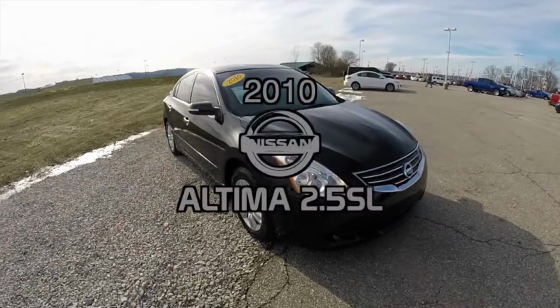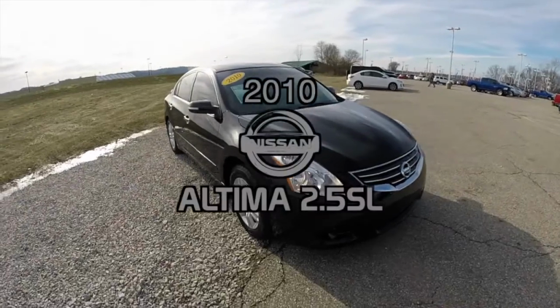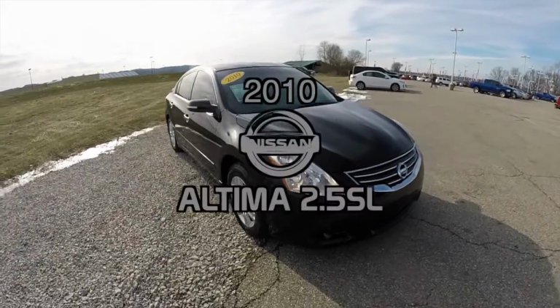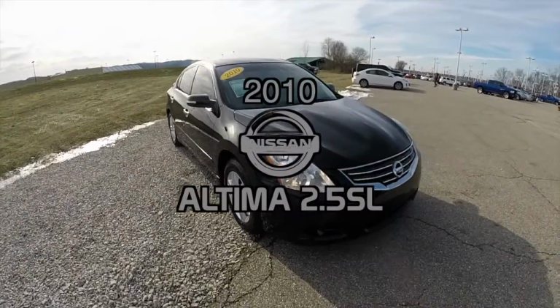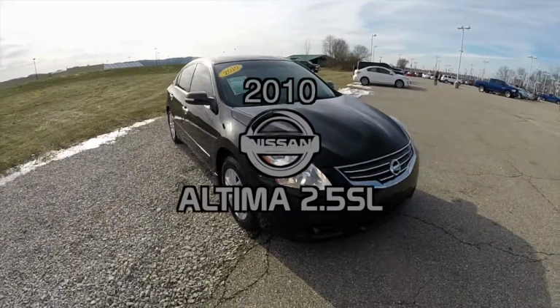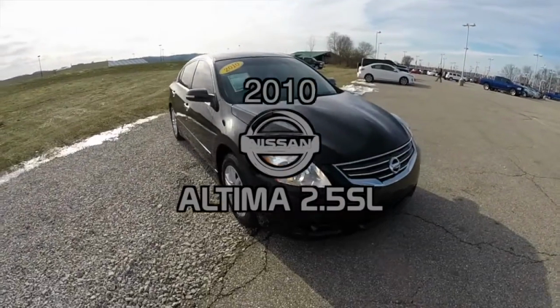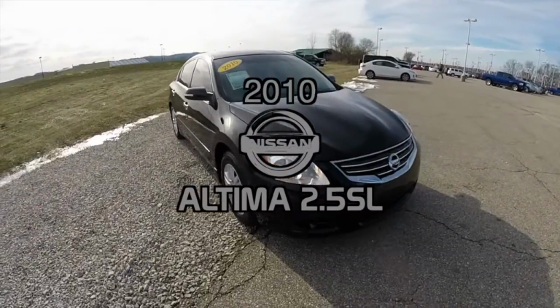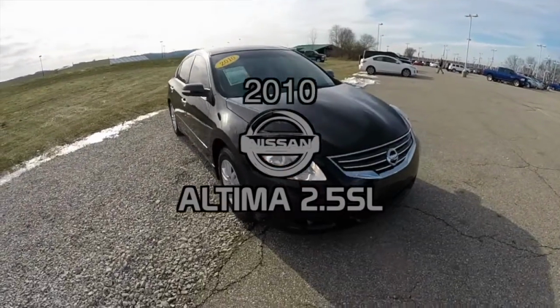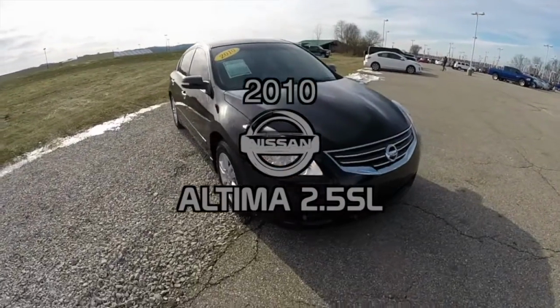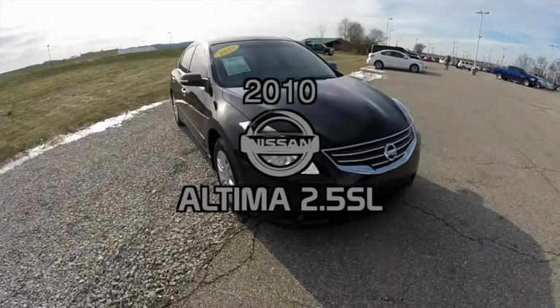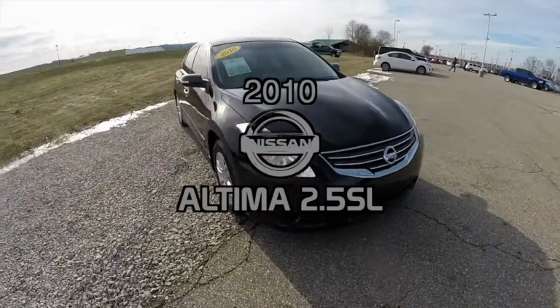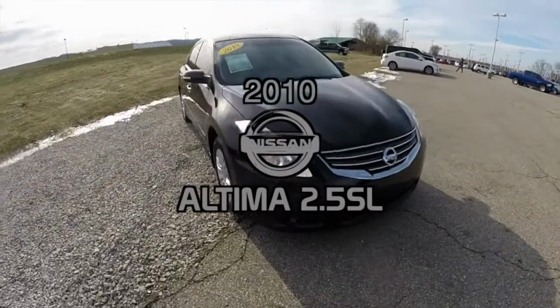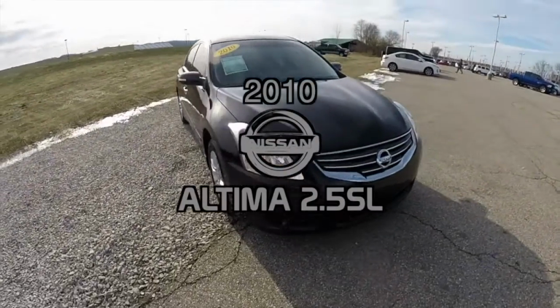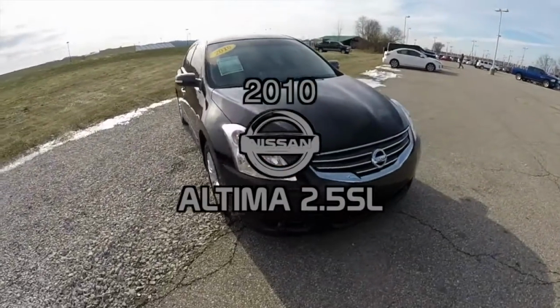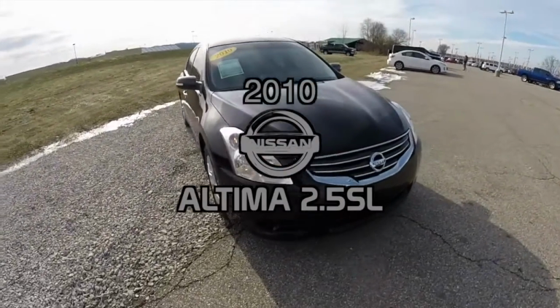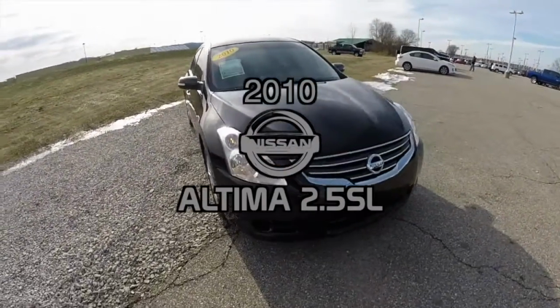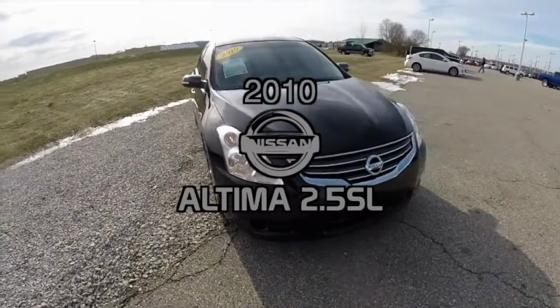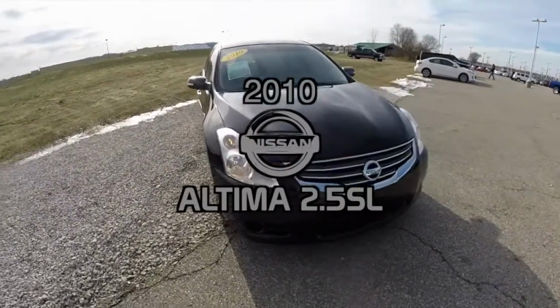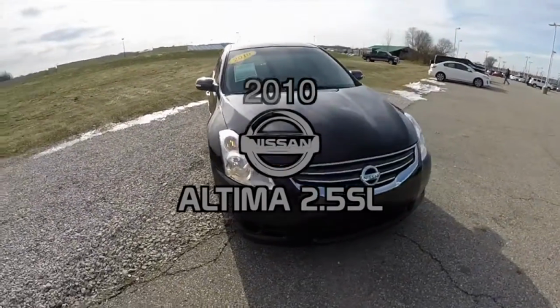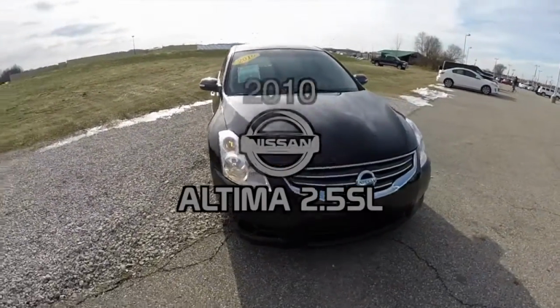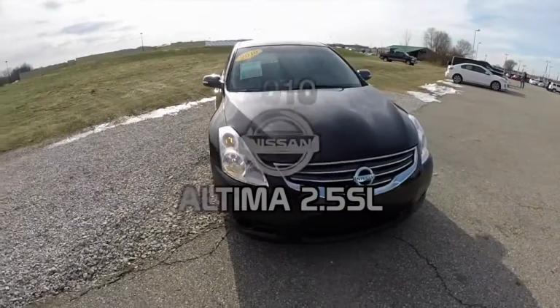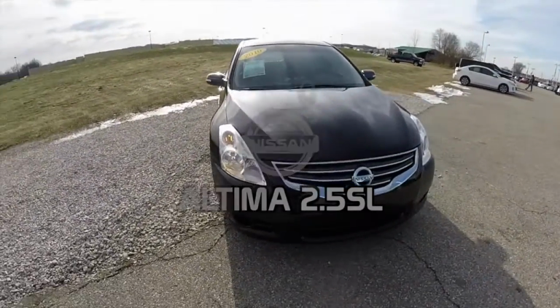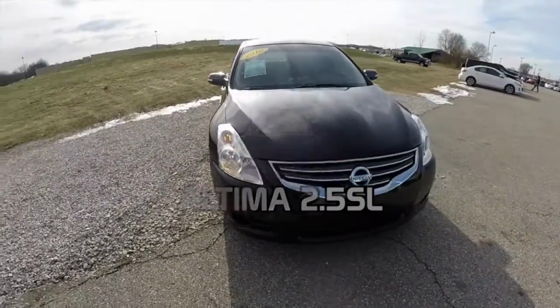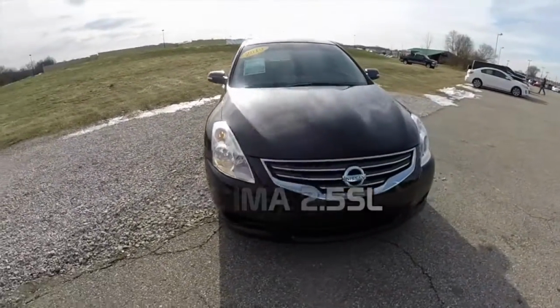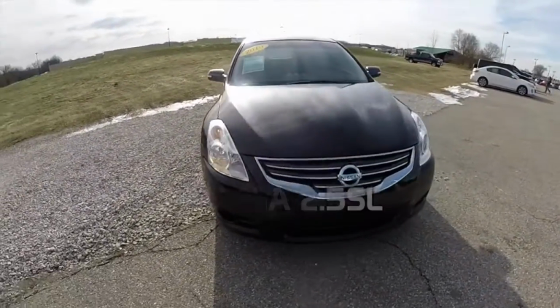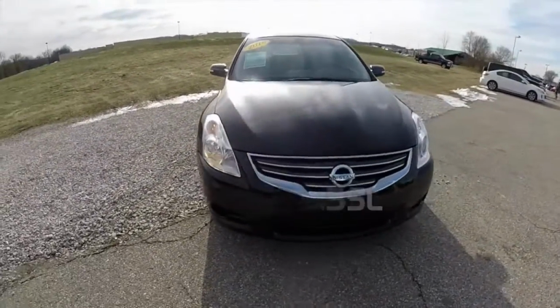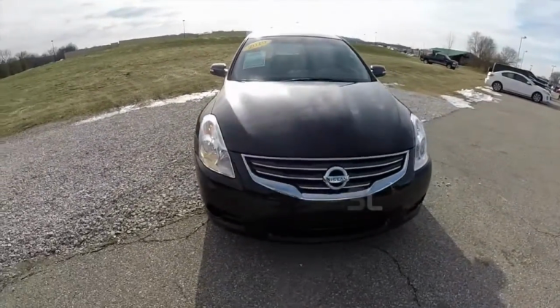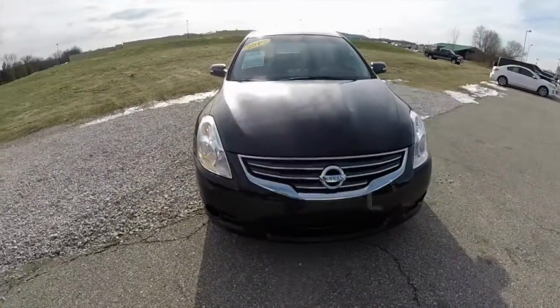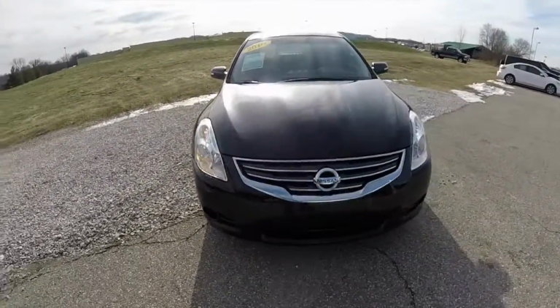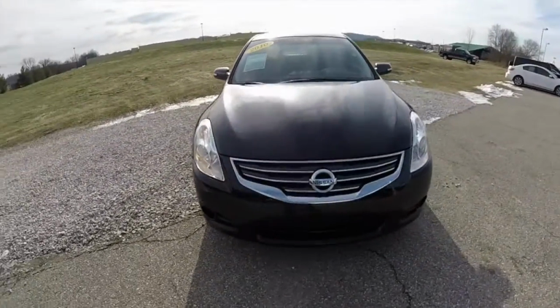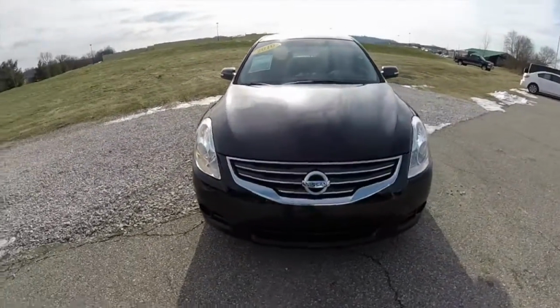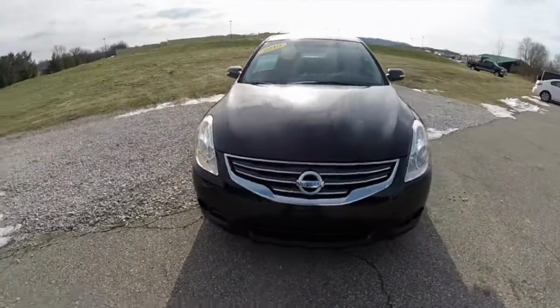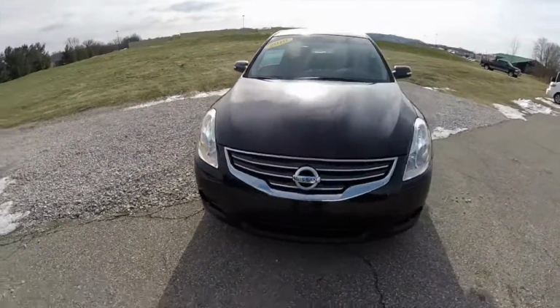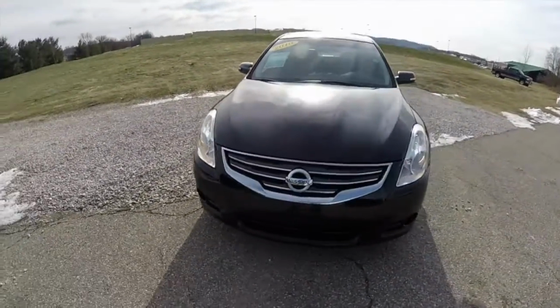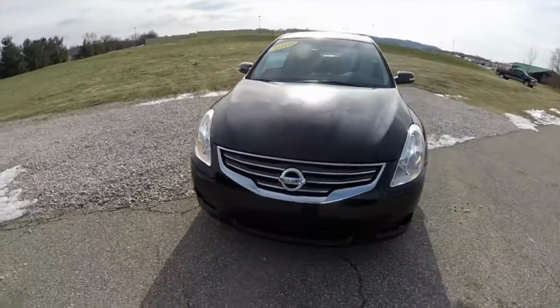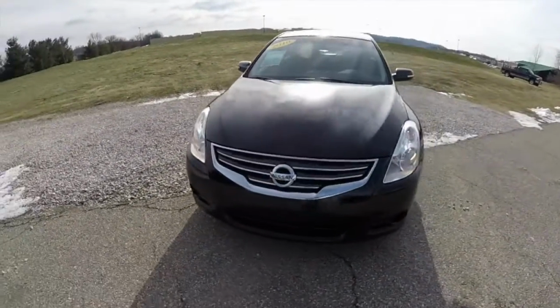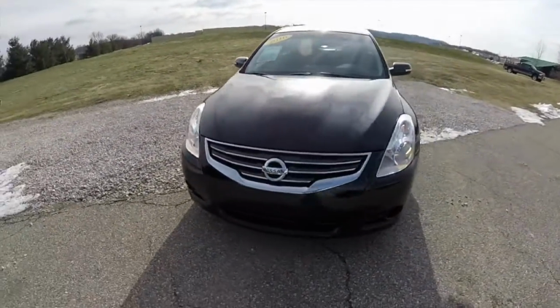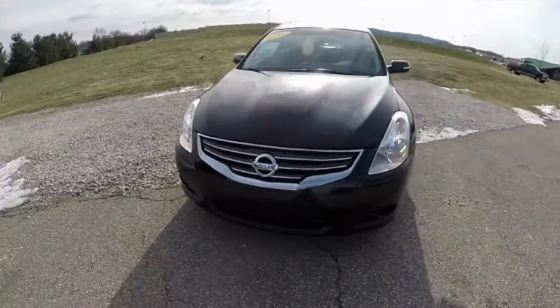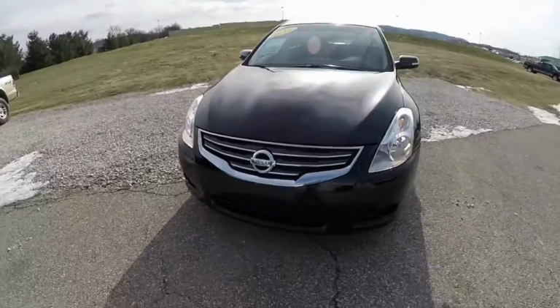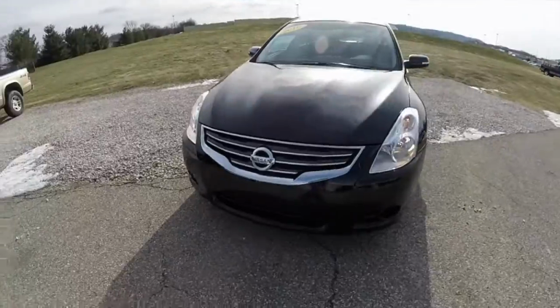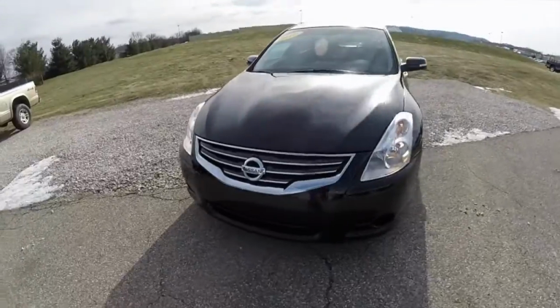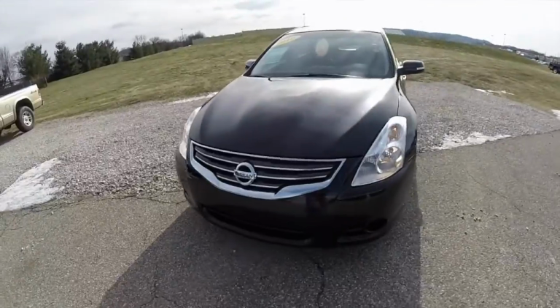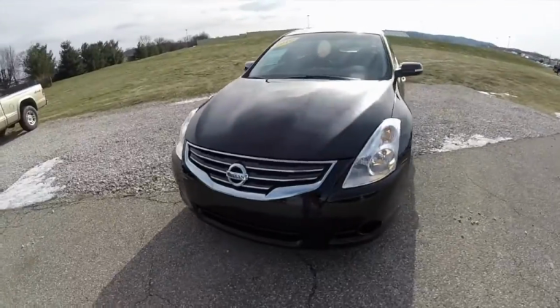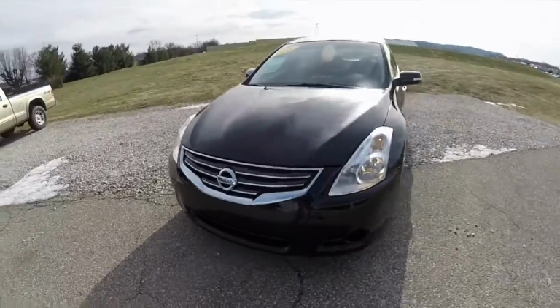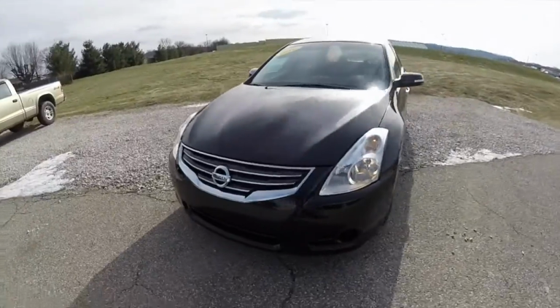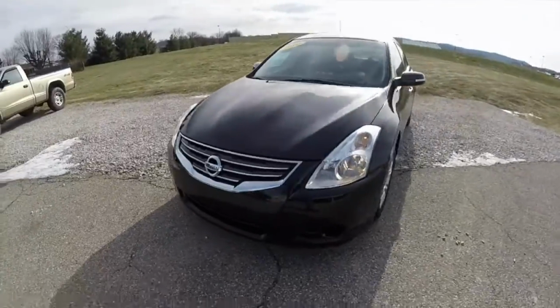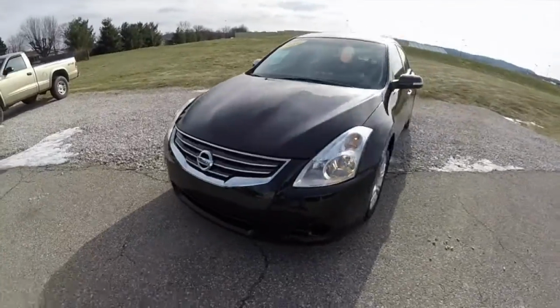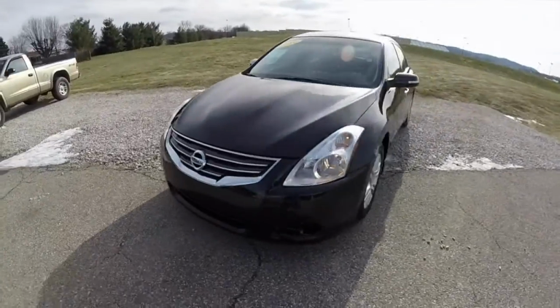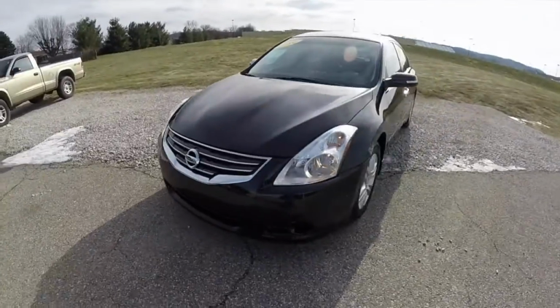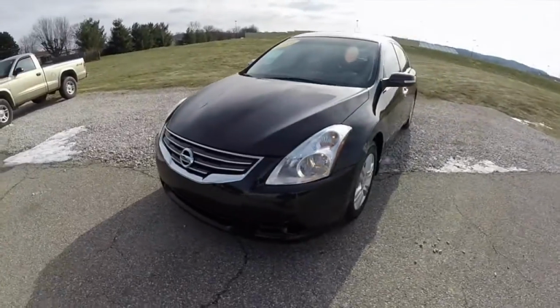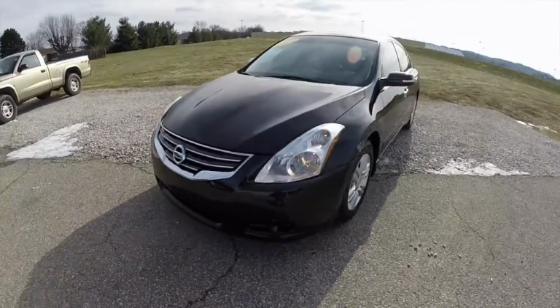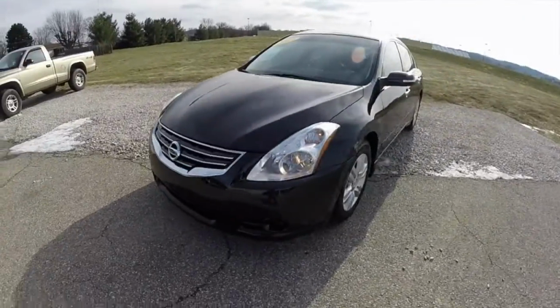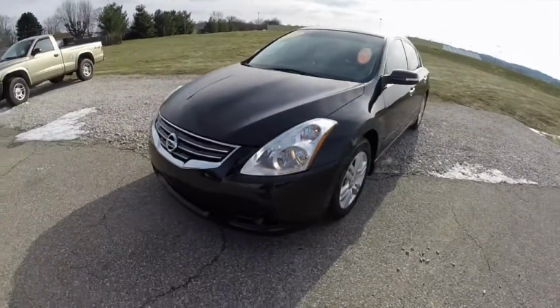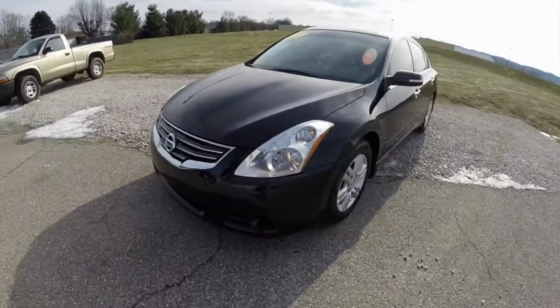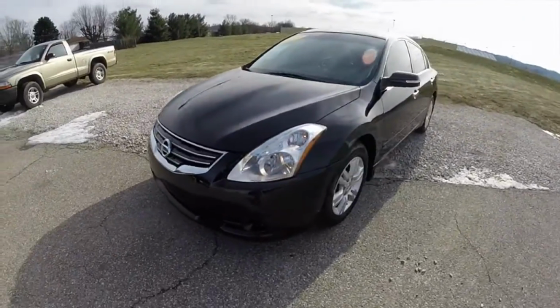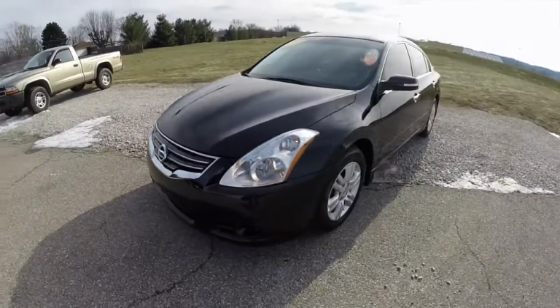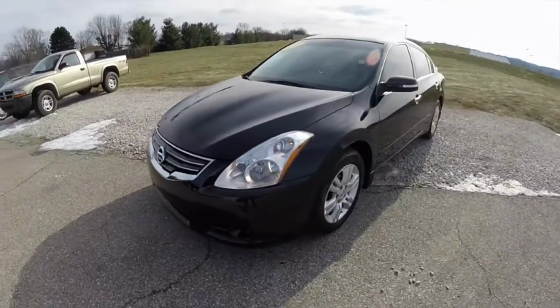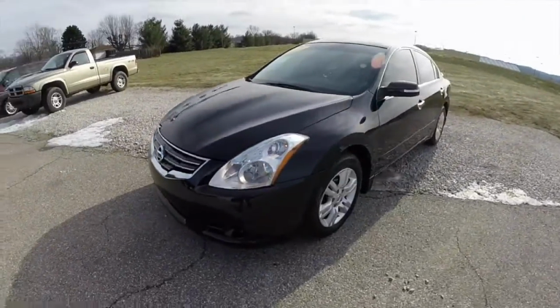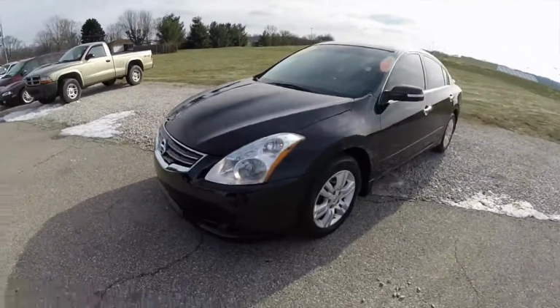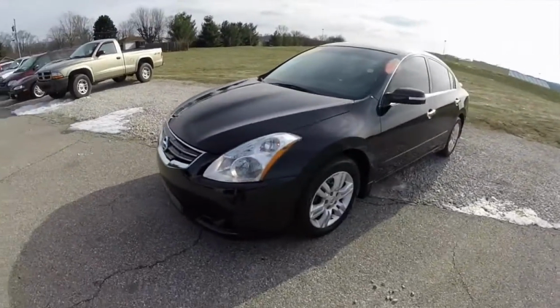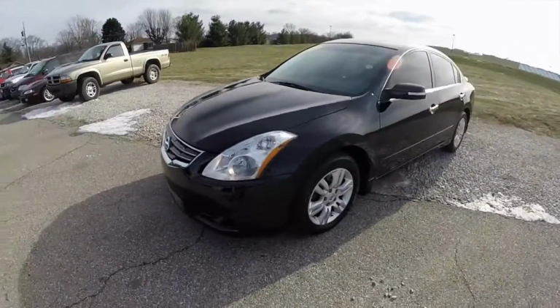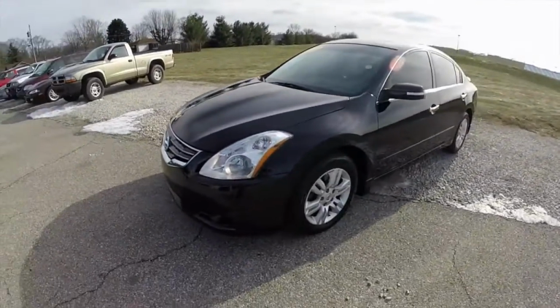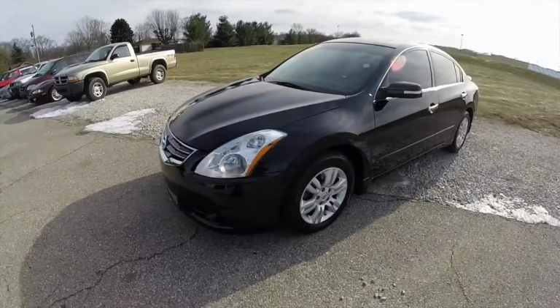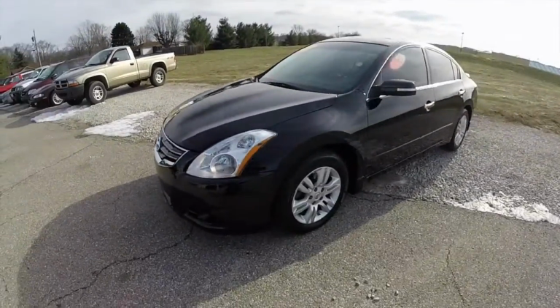Hello everyone. Today we're going to take a quick walk around look at this 2010 Nissan Altima 2.5 SL.